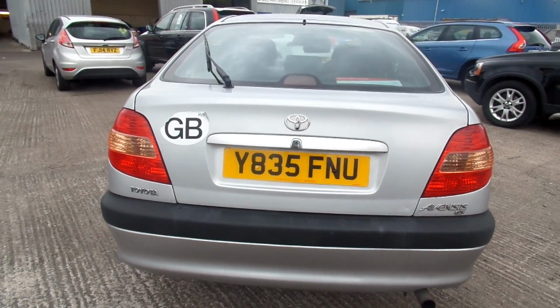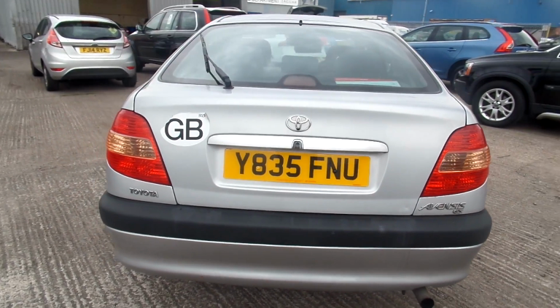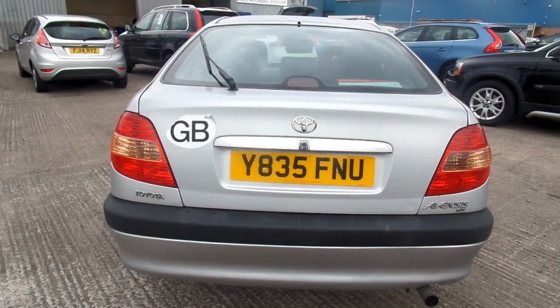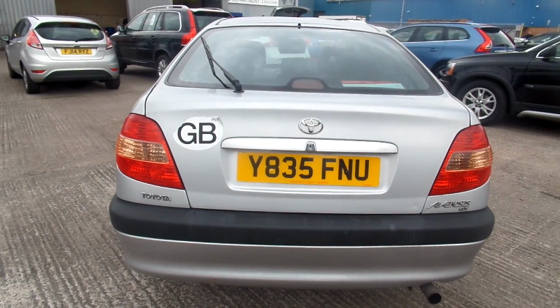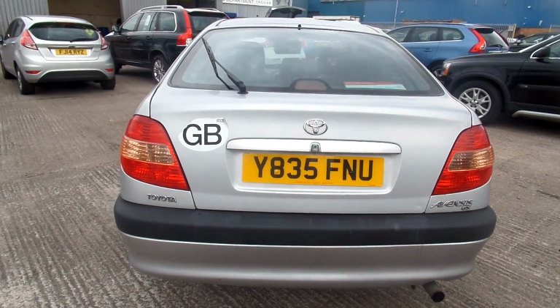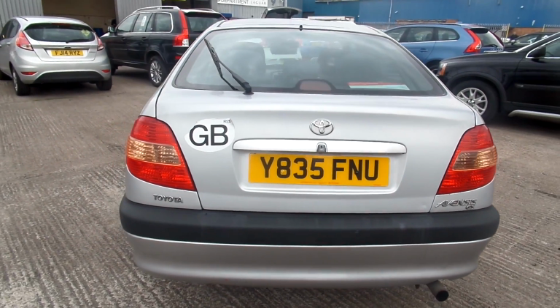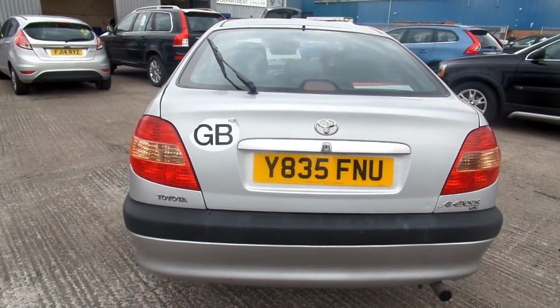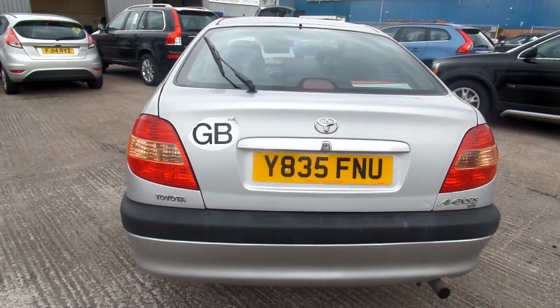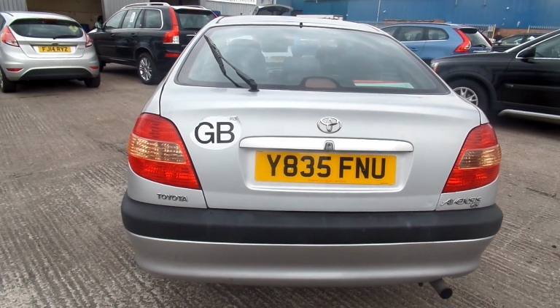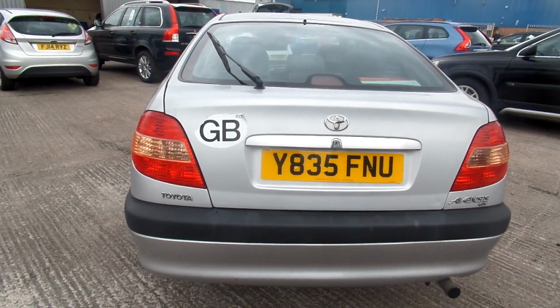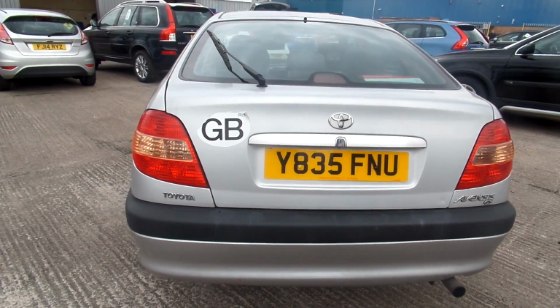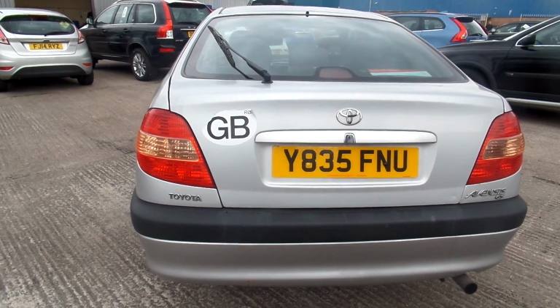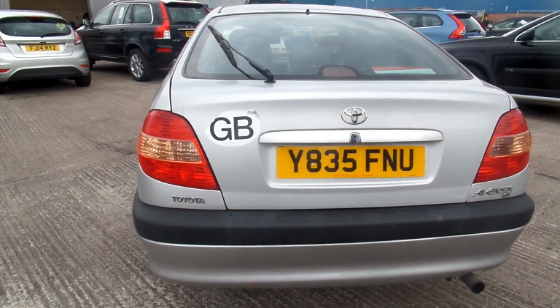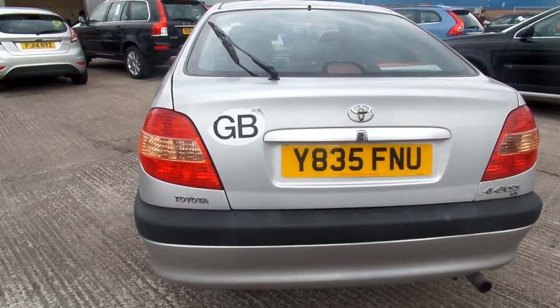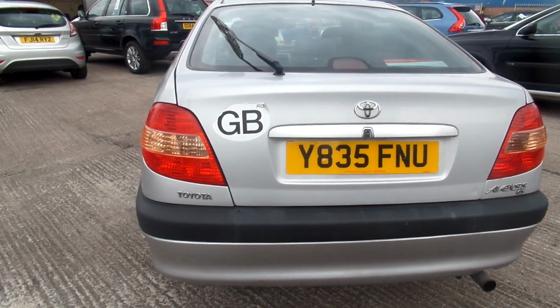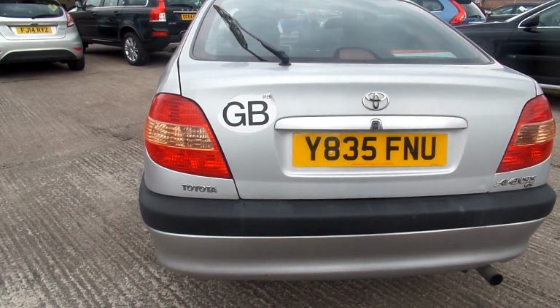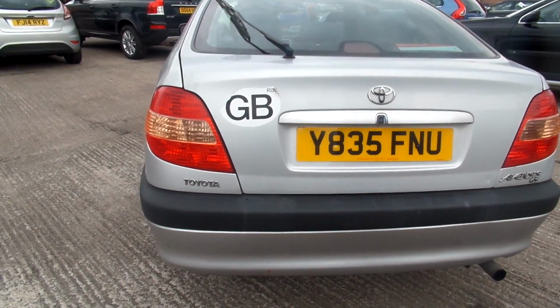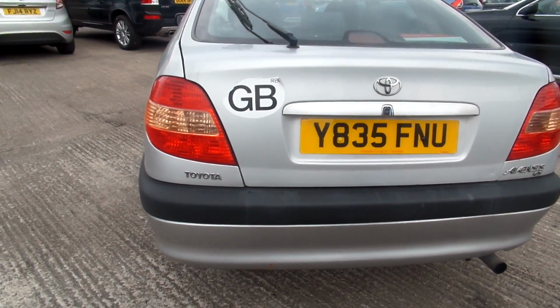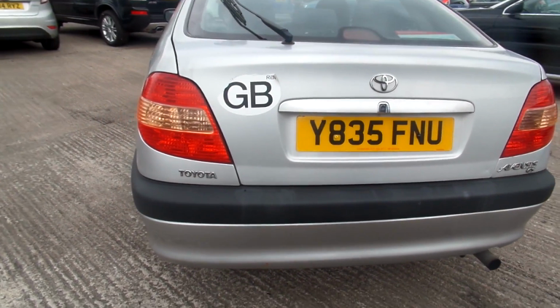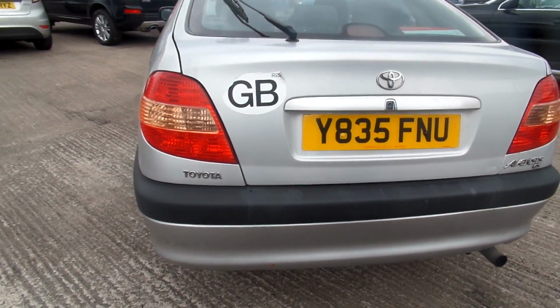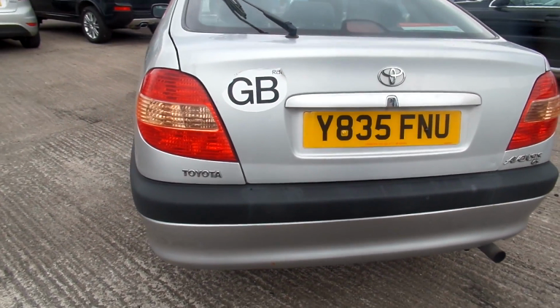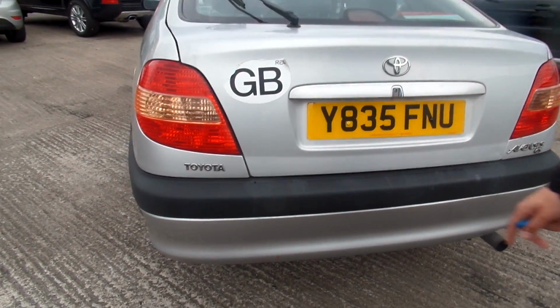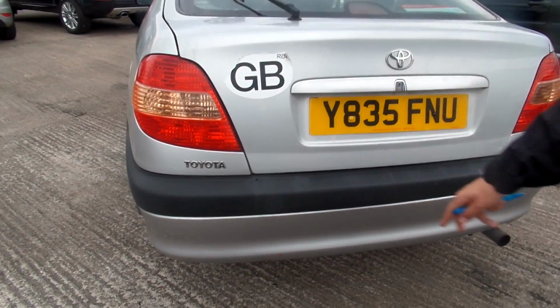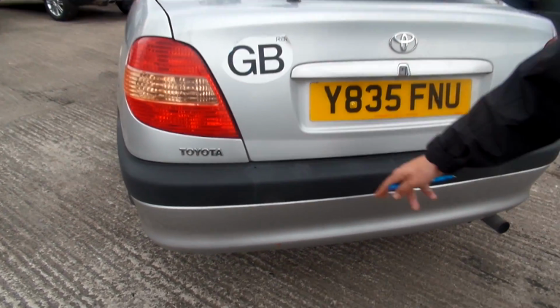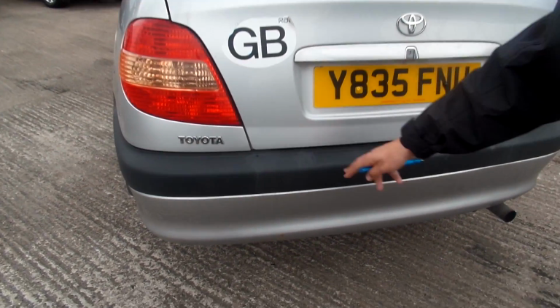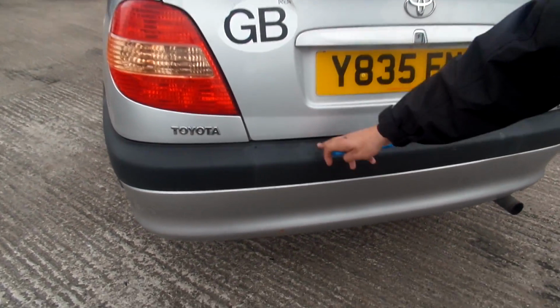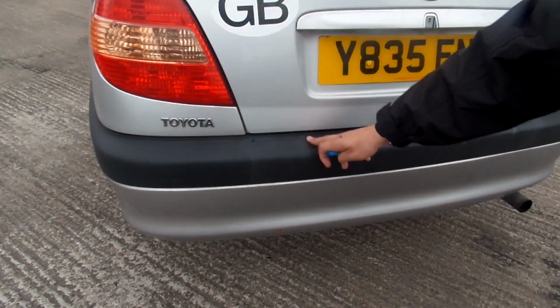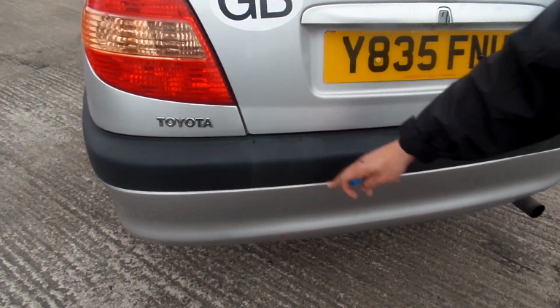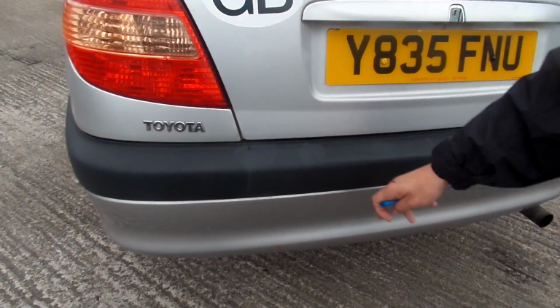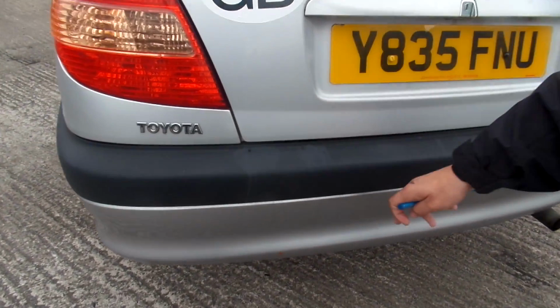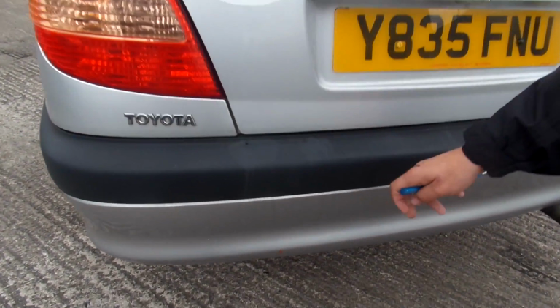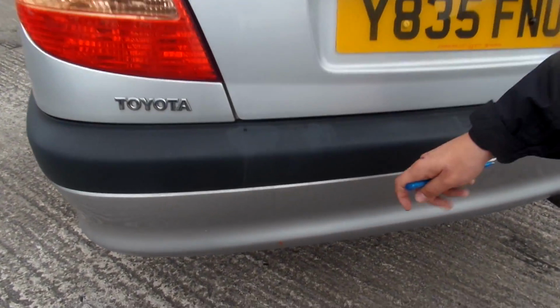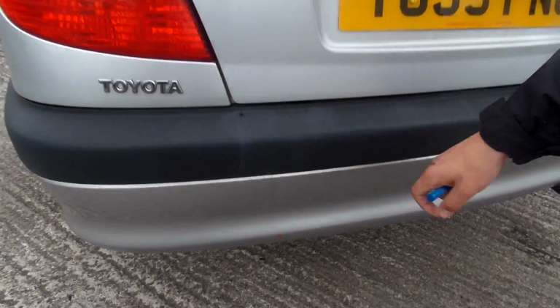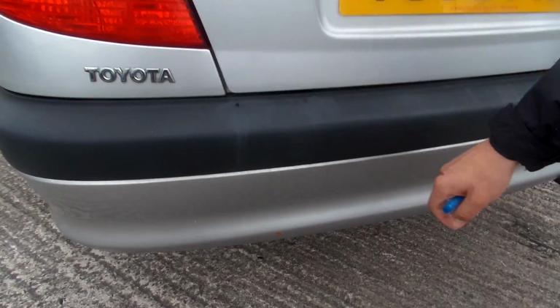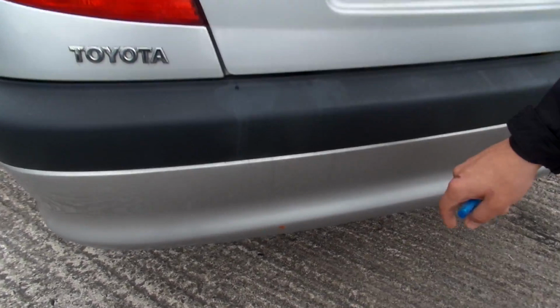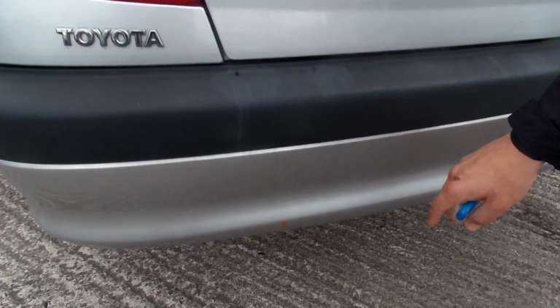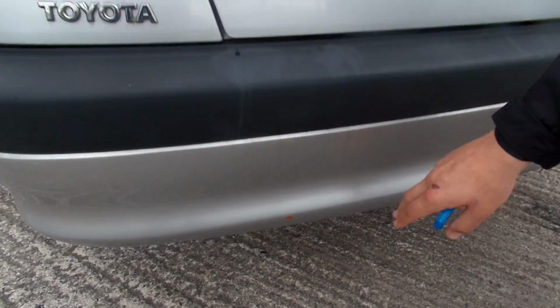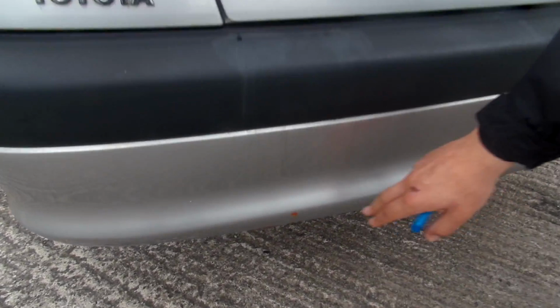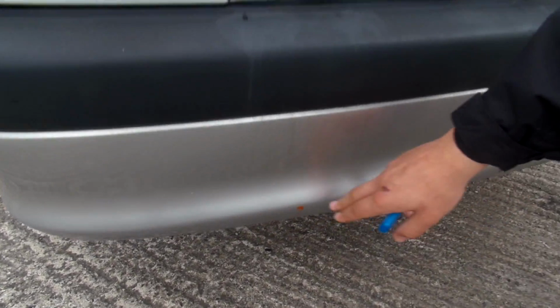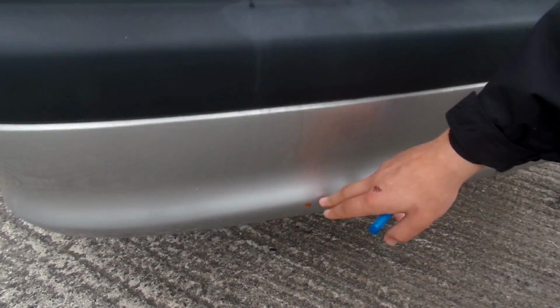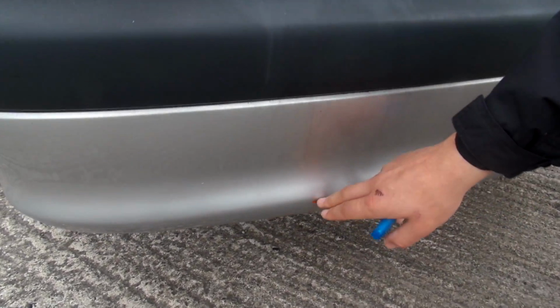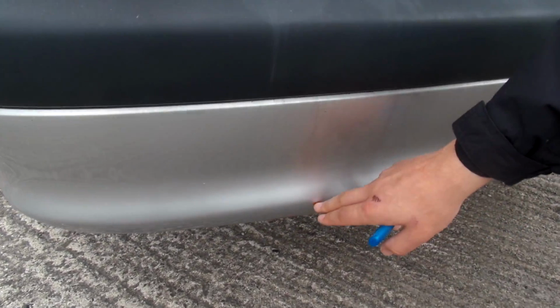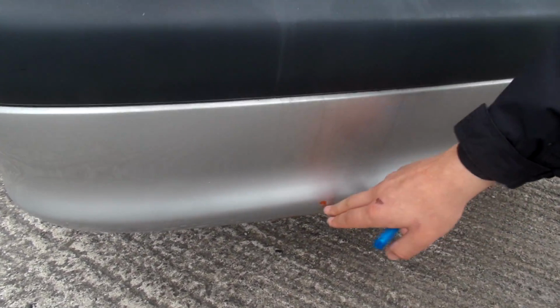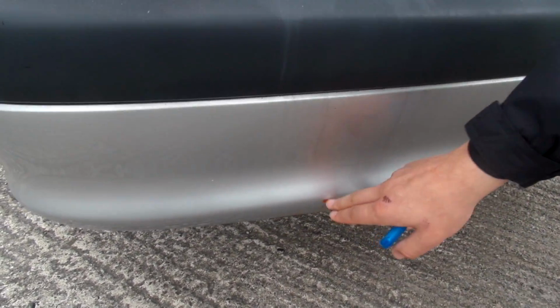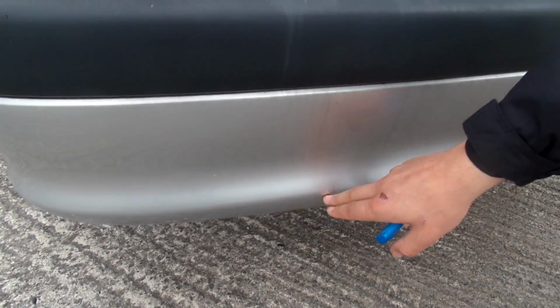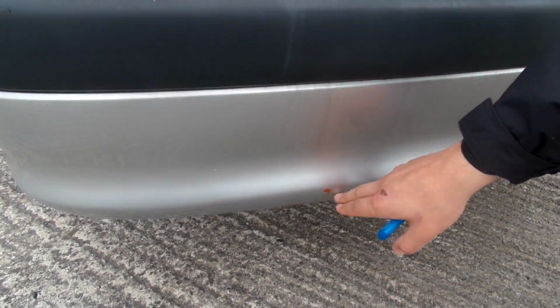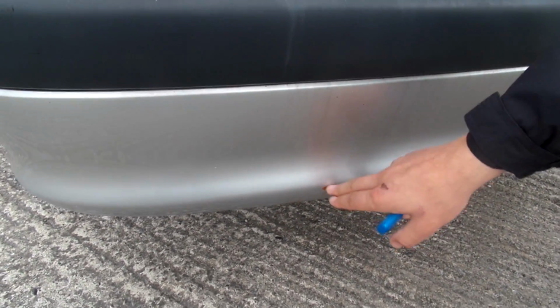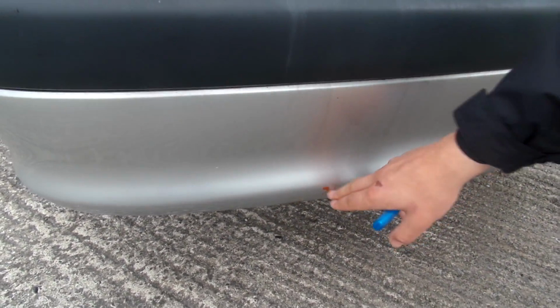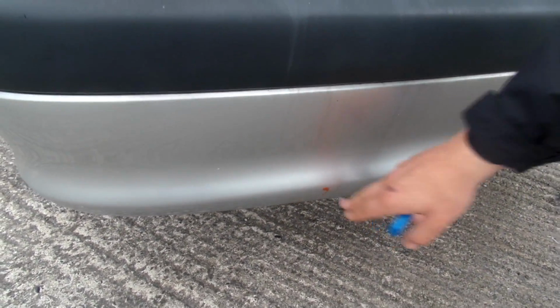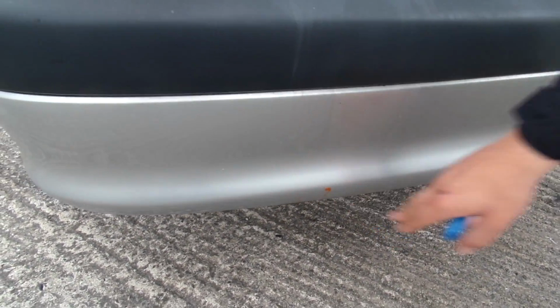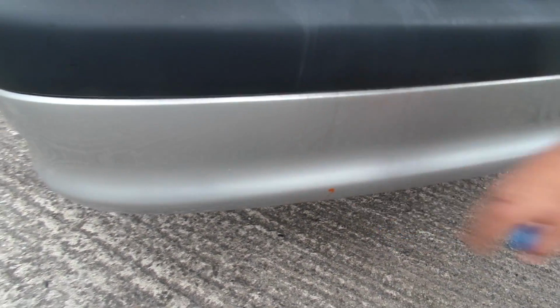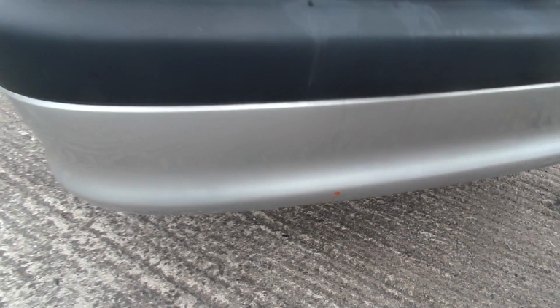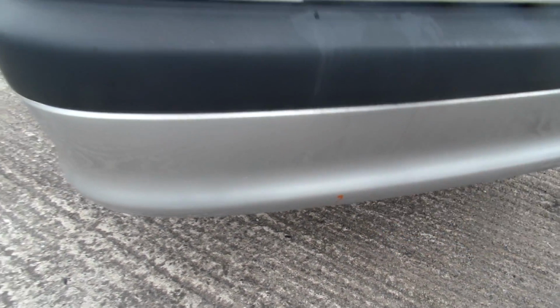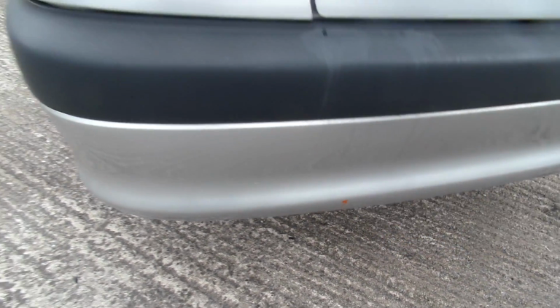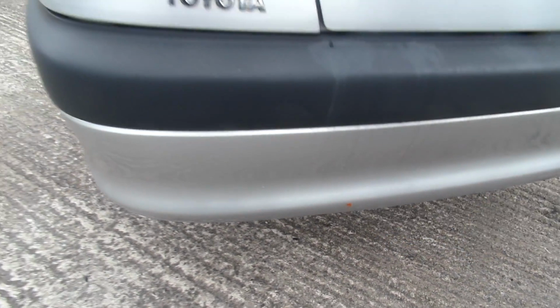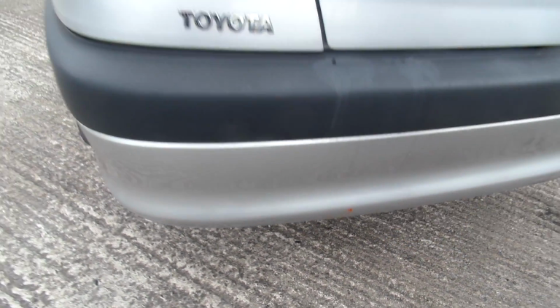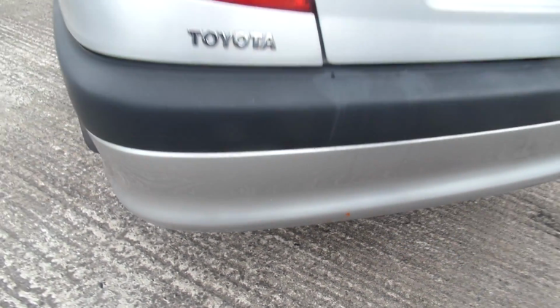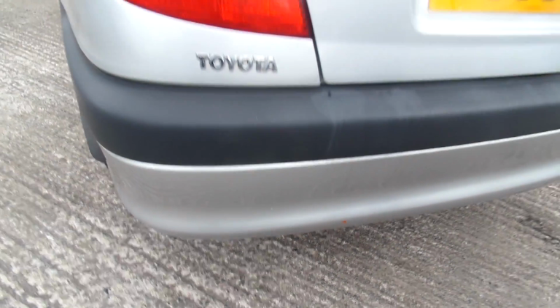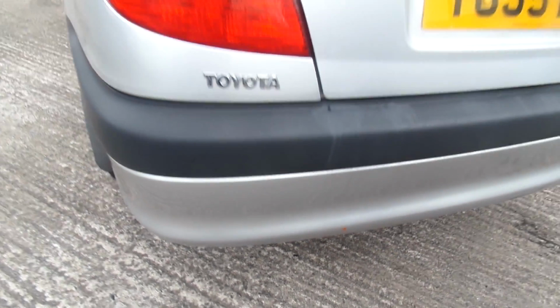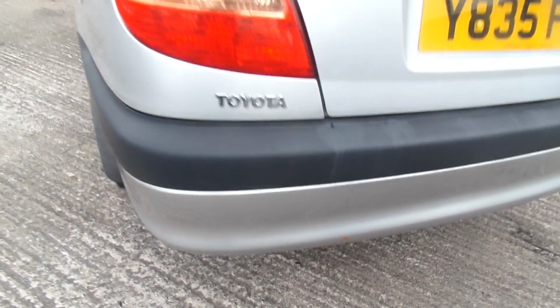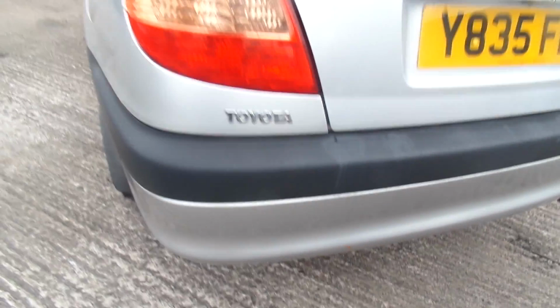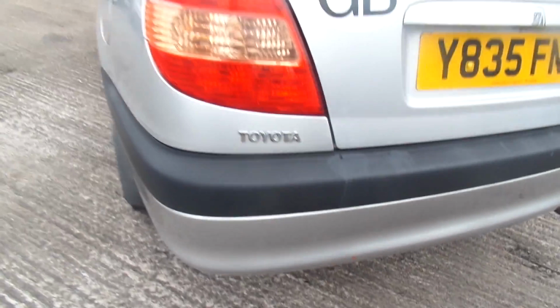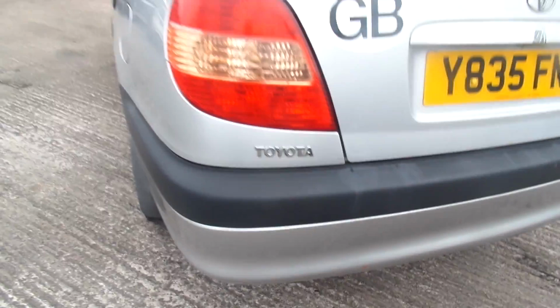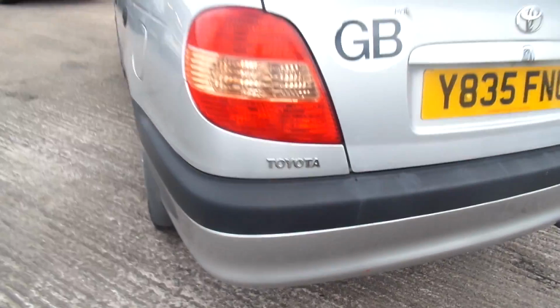Came around the back. Again, some marks and discolouration to the bumper, and a small red mark at the bottom of the bumper.